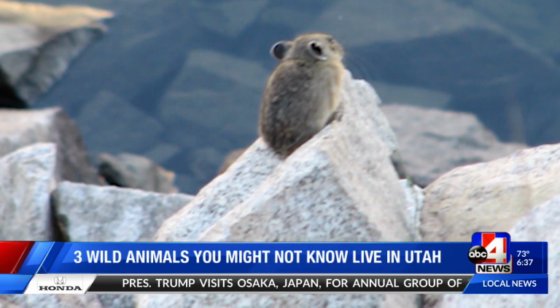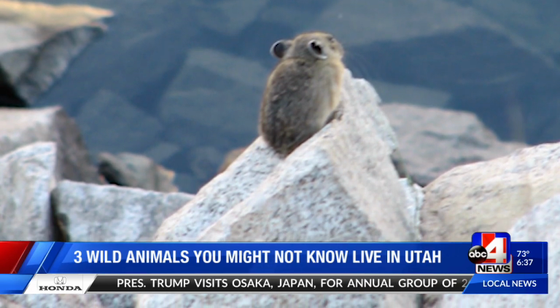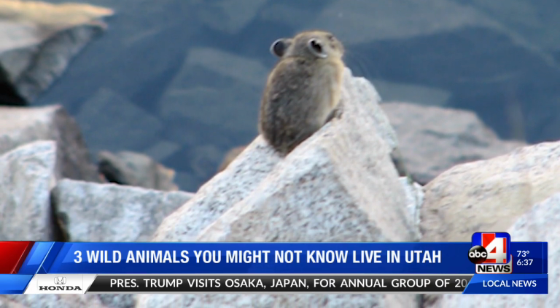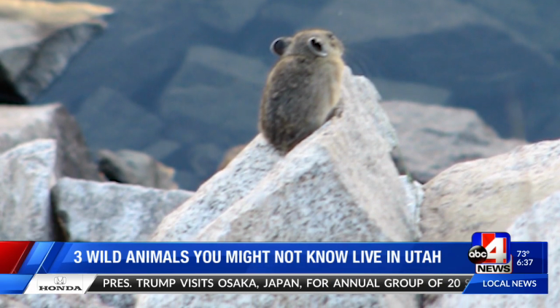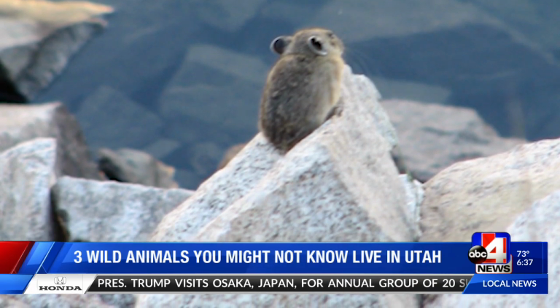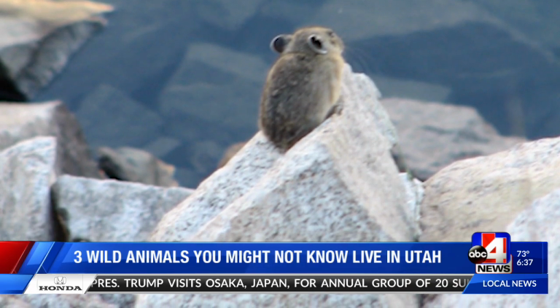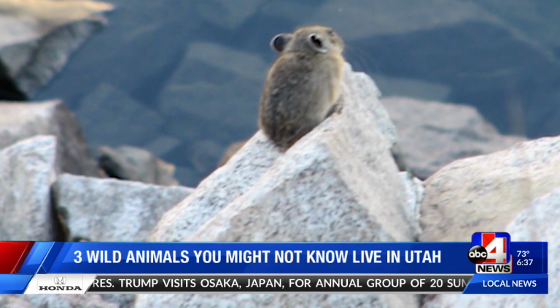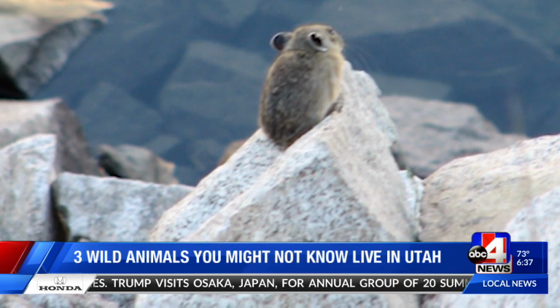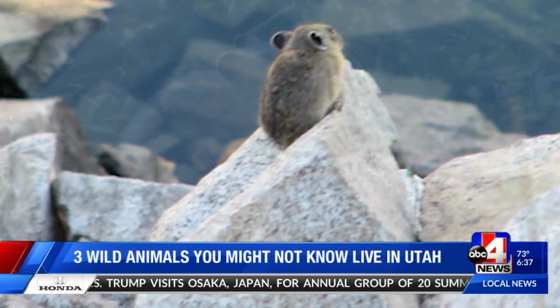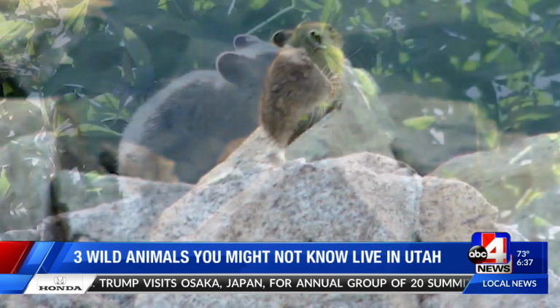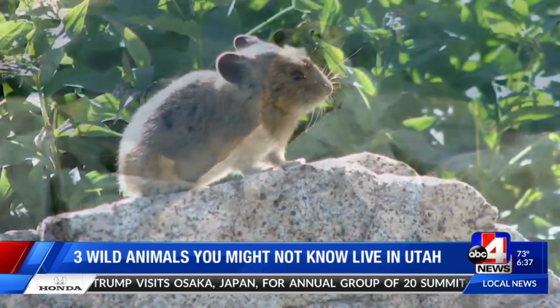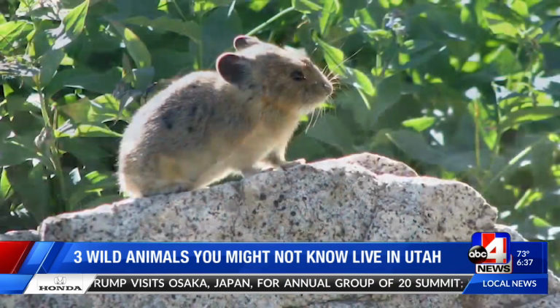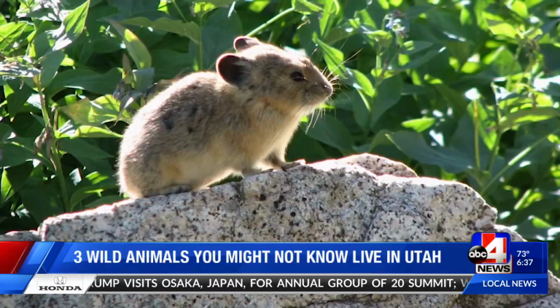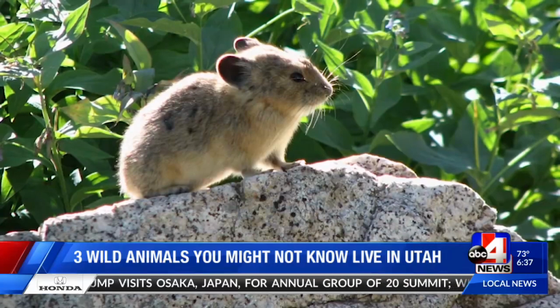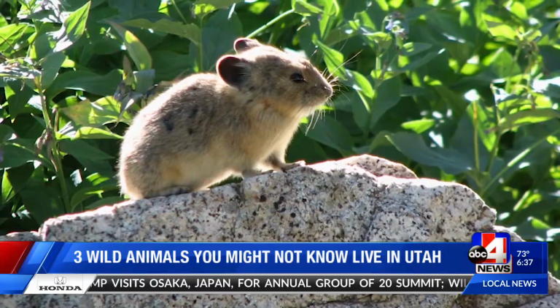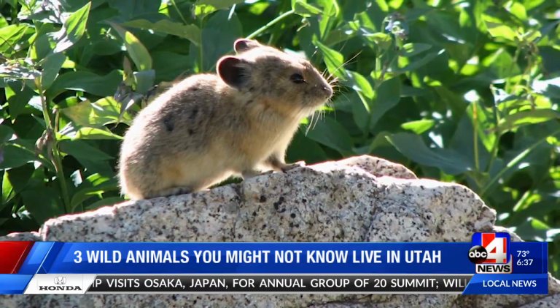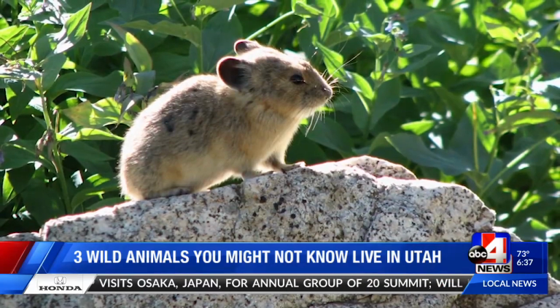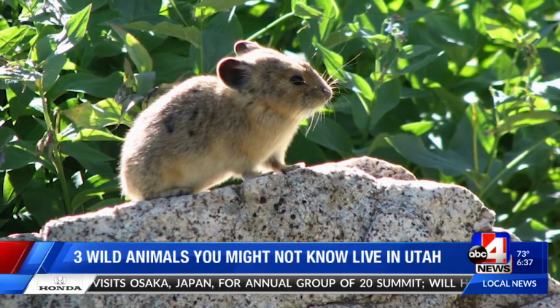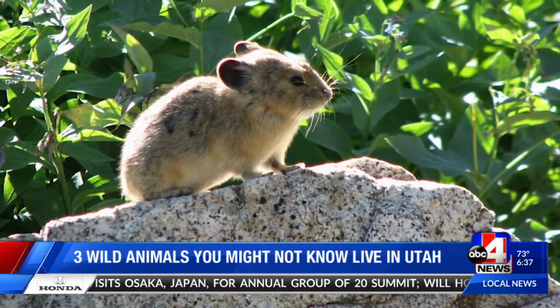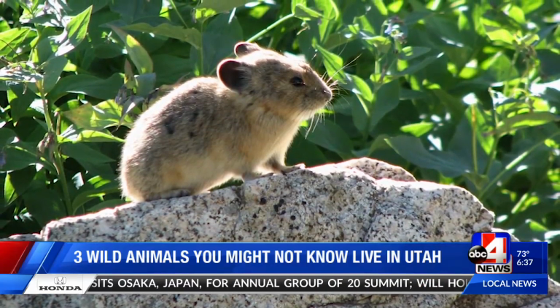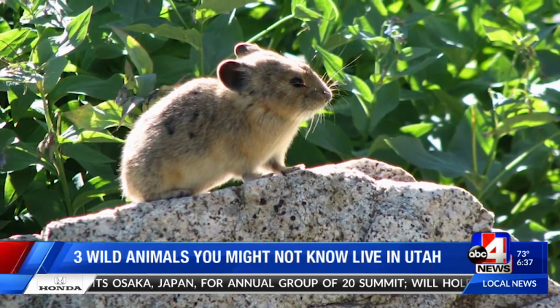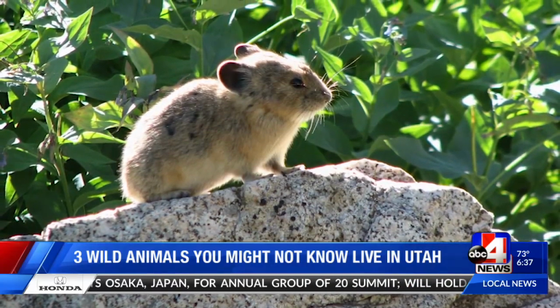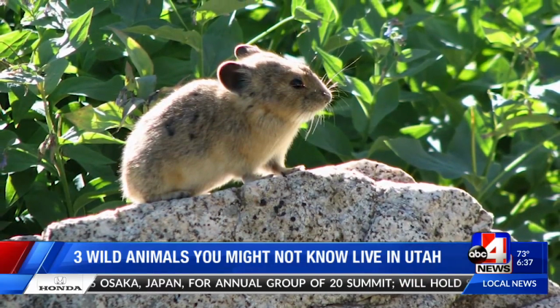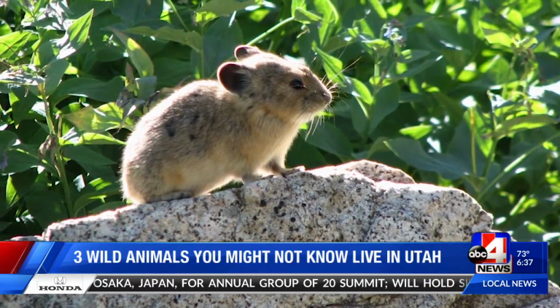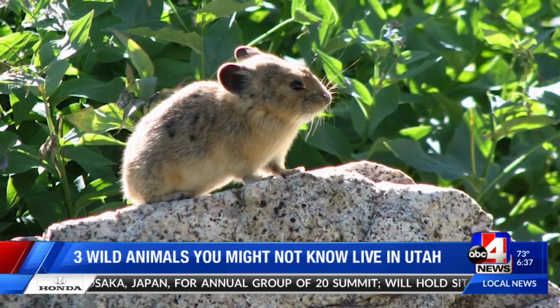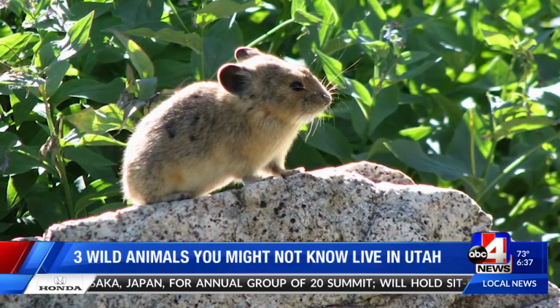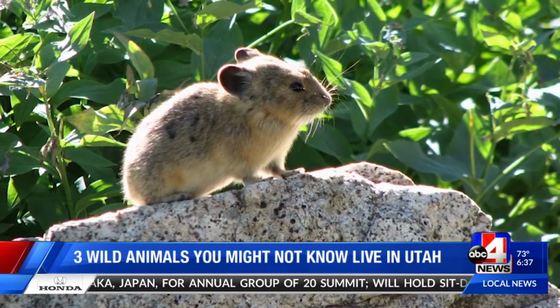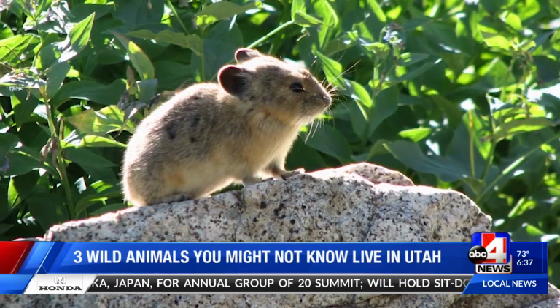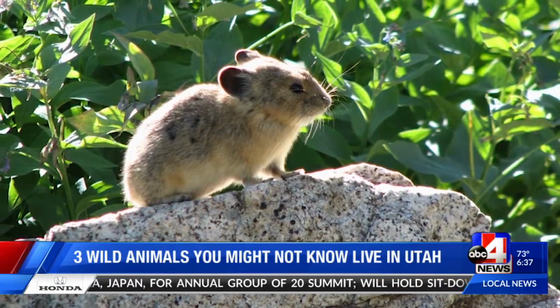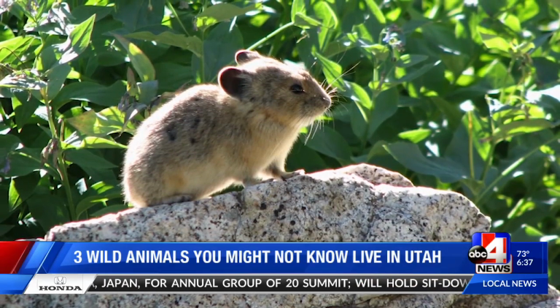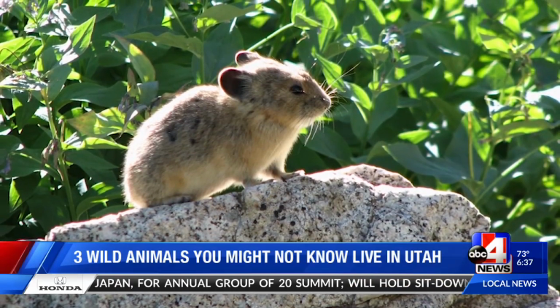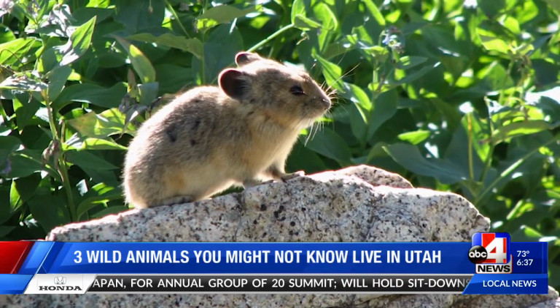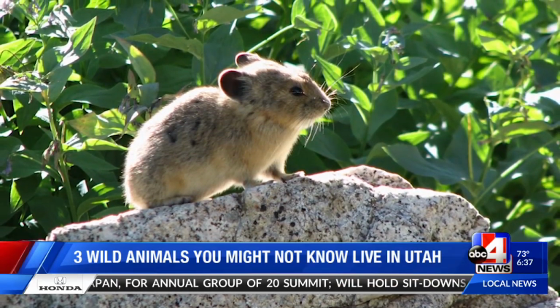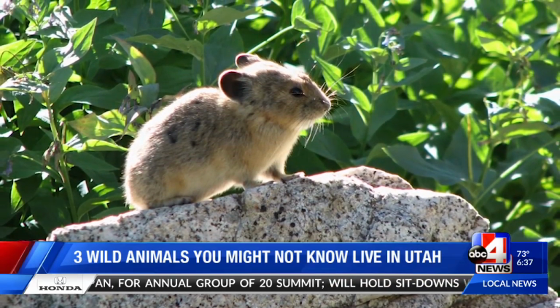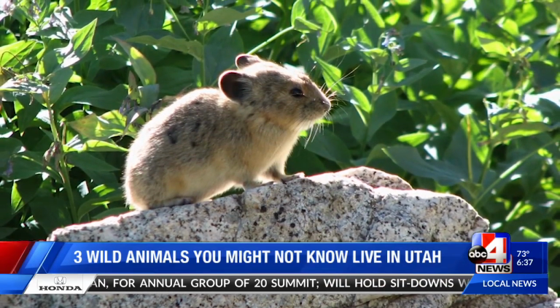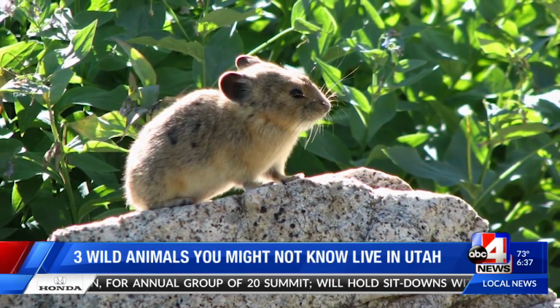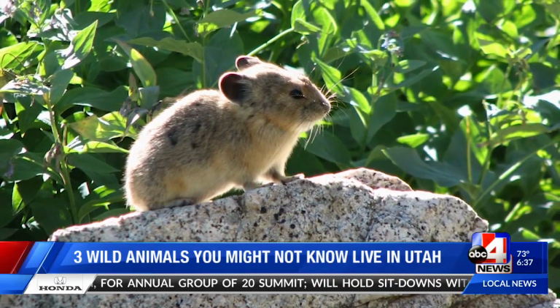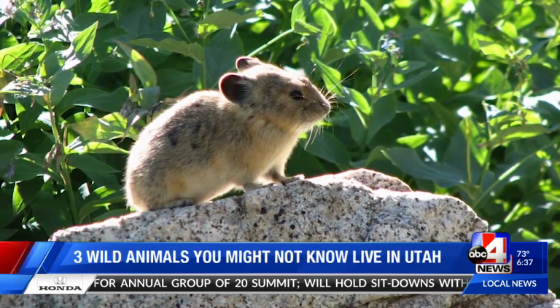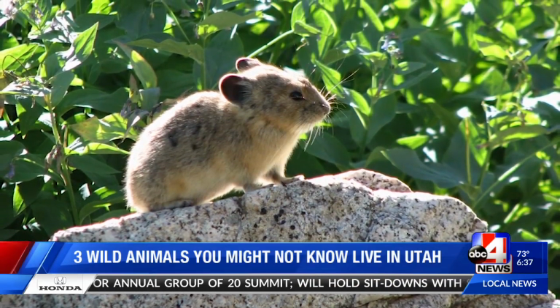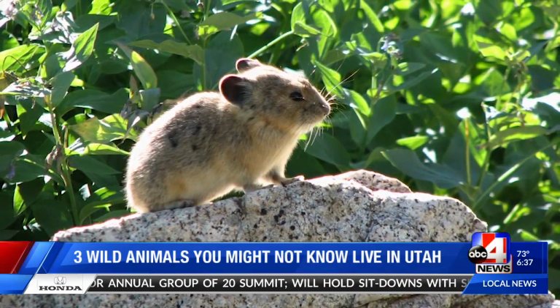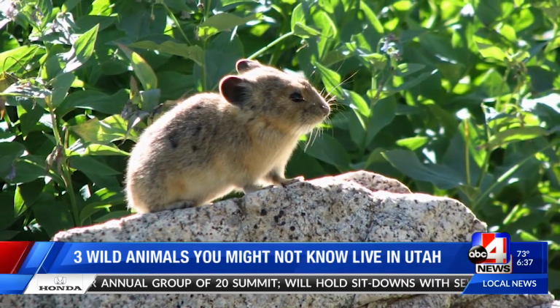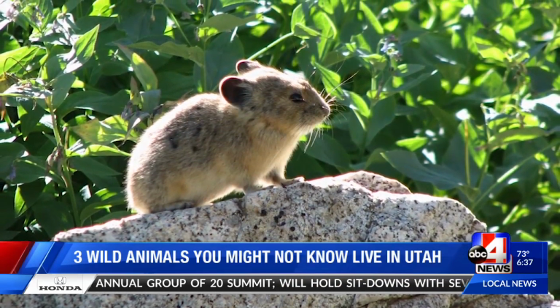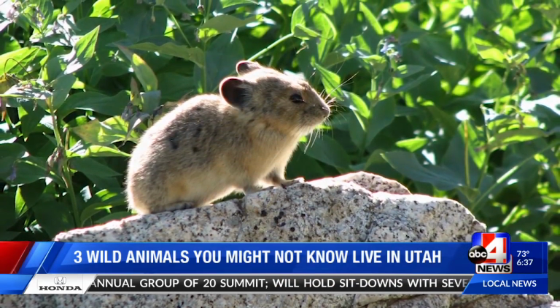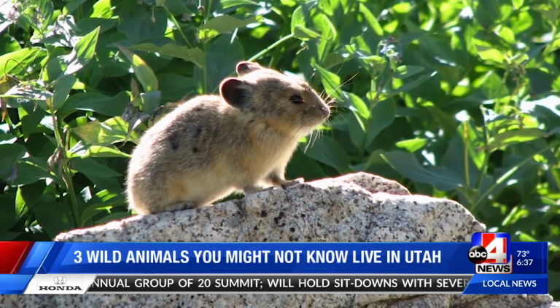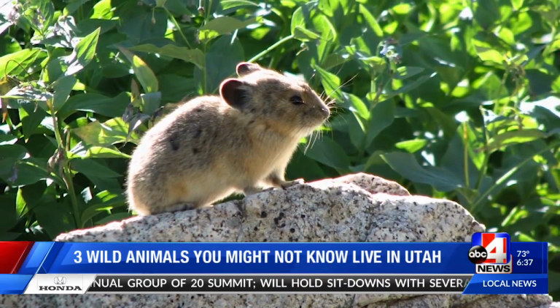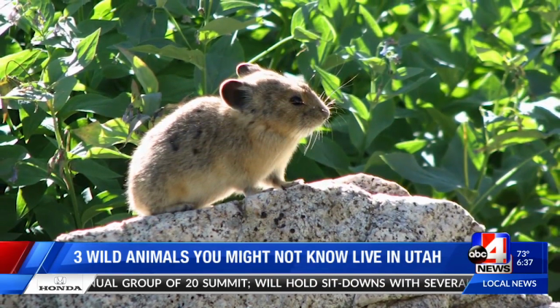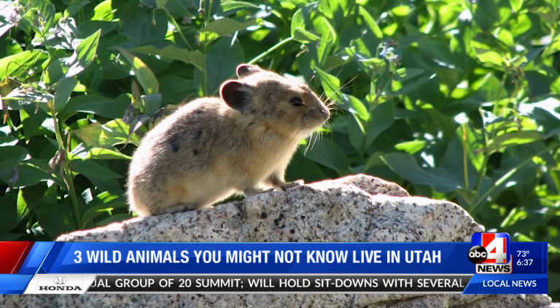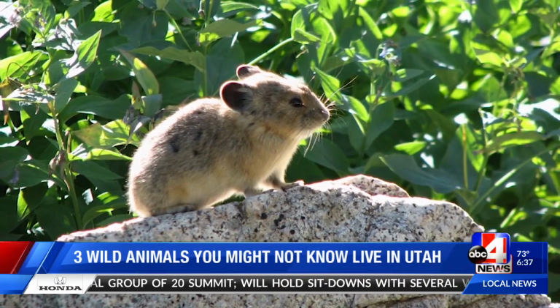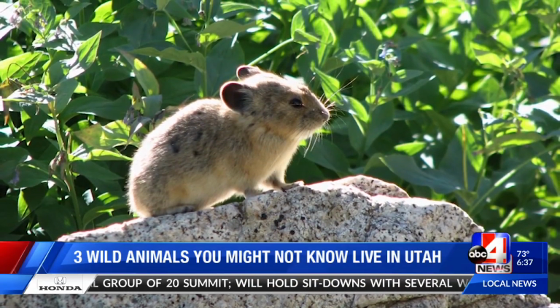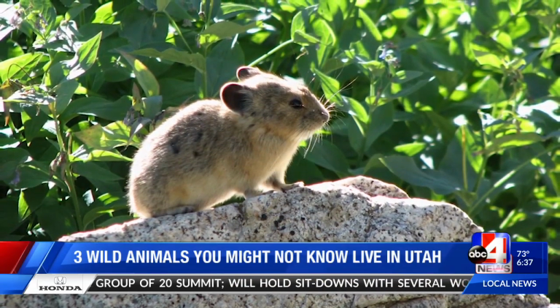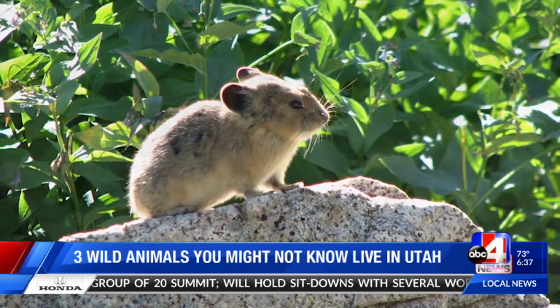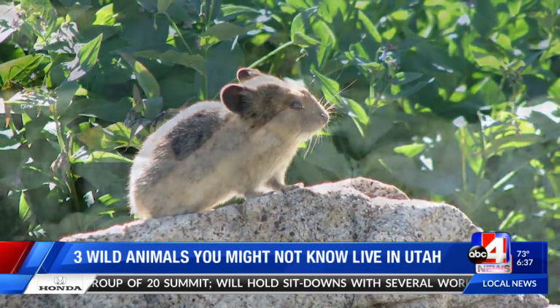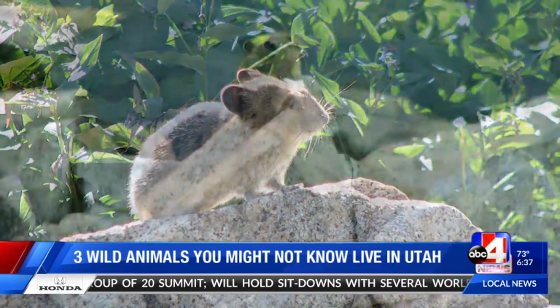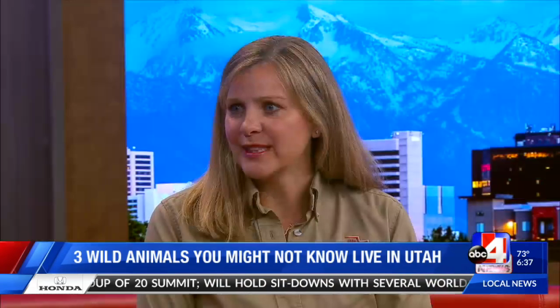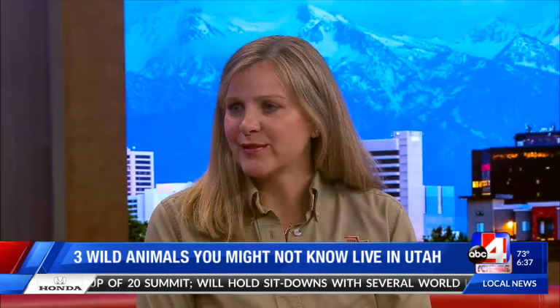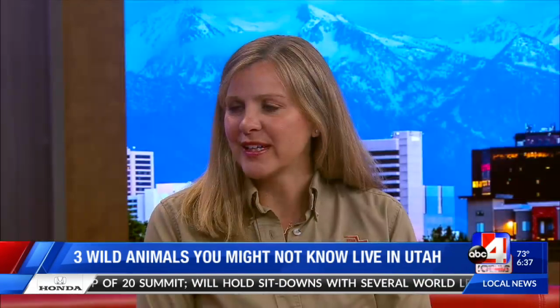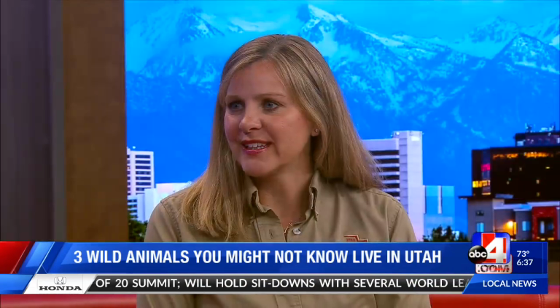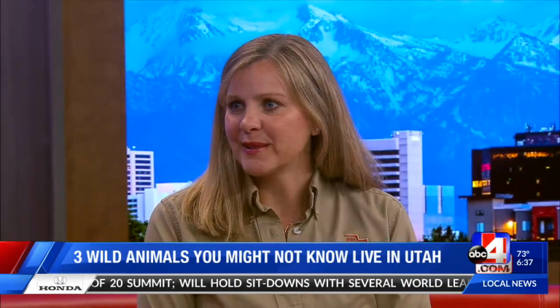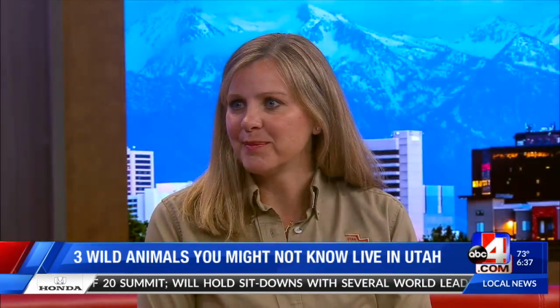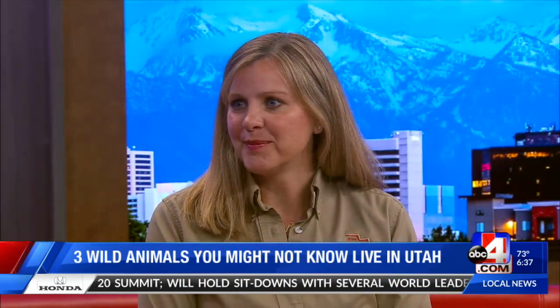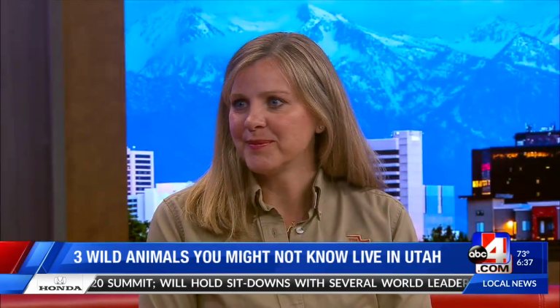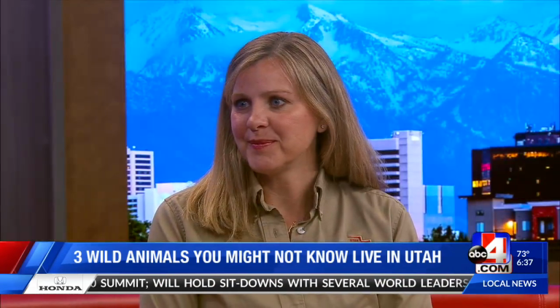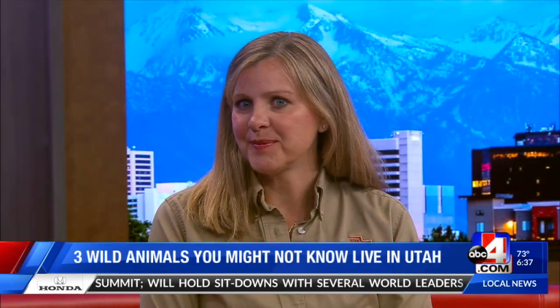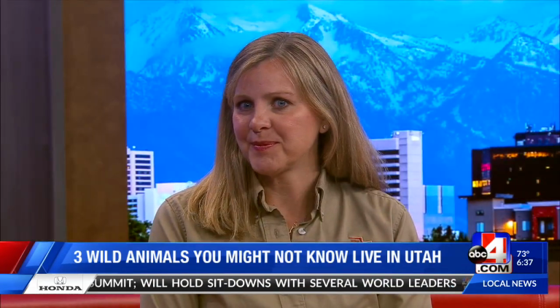That was up at Red Pine Lake. Get up in the Wasatch, the Uintas, La Sals, Tushers, and you're likely to find them.